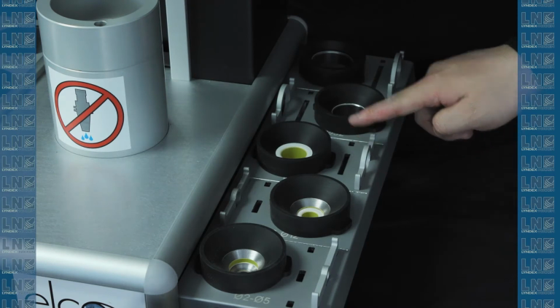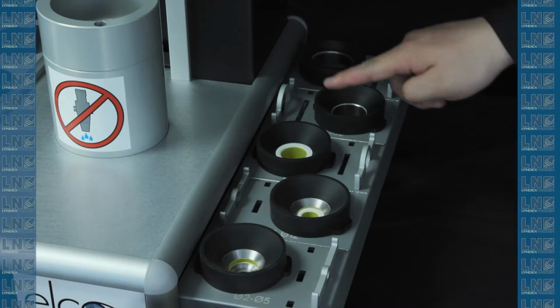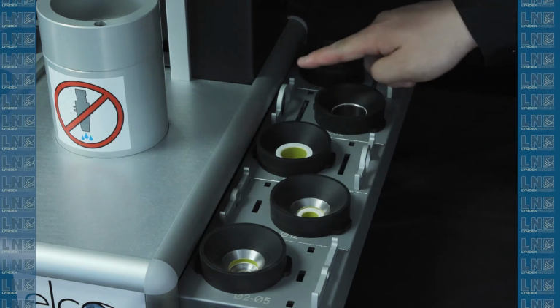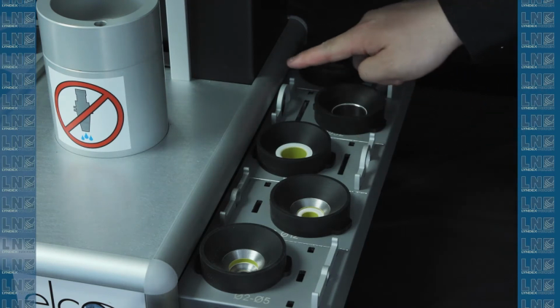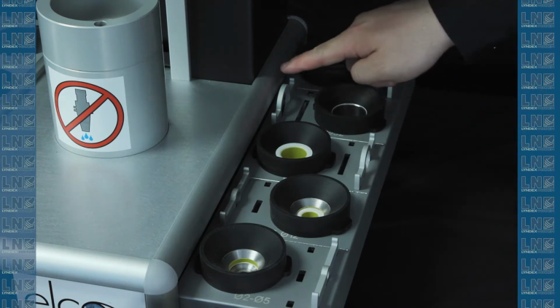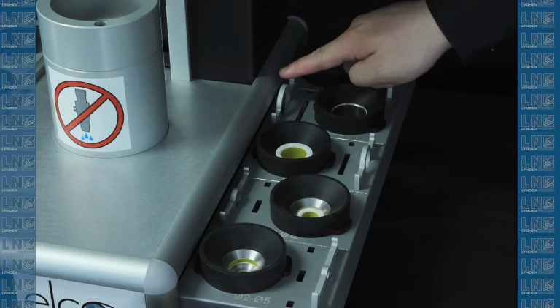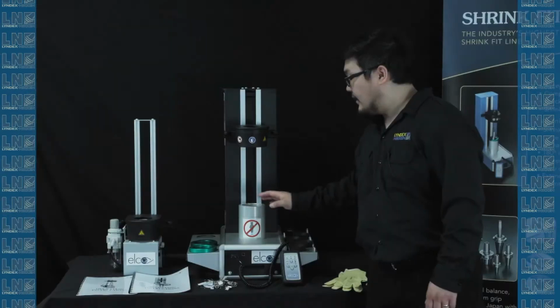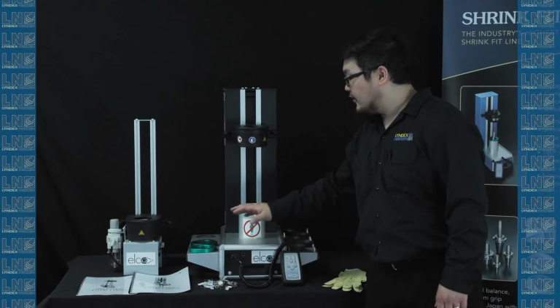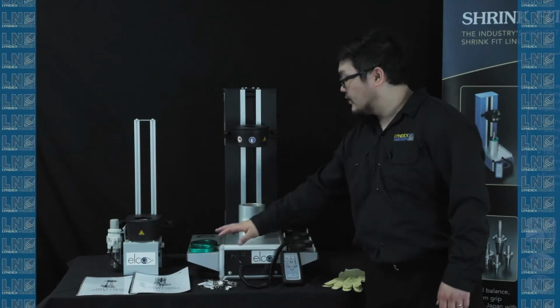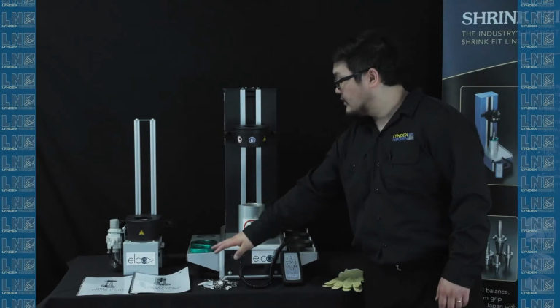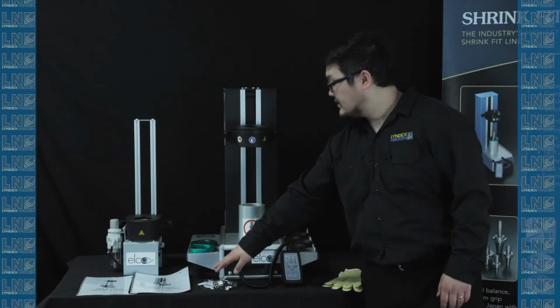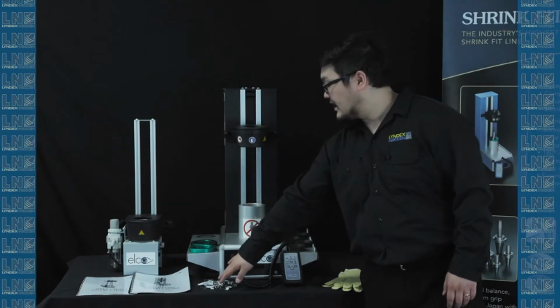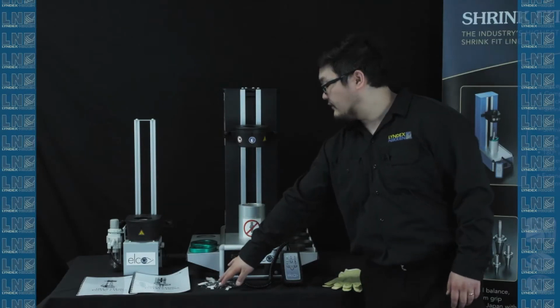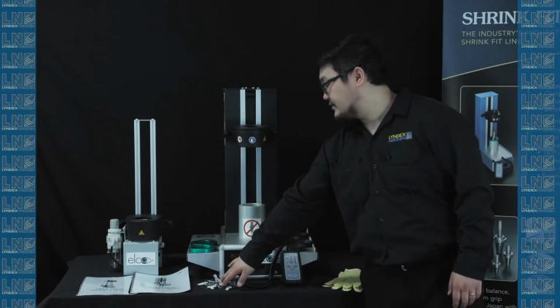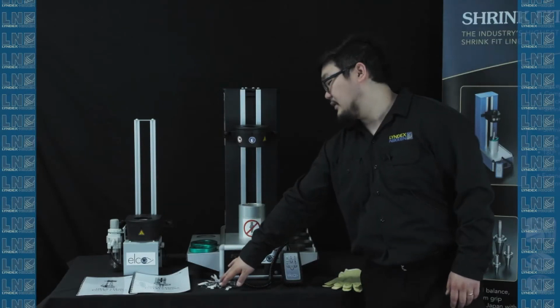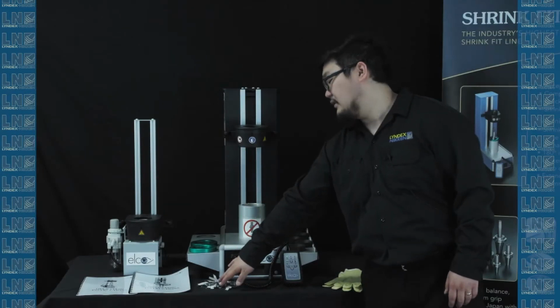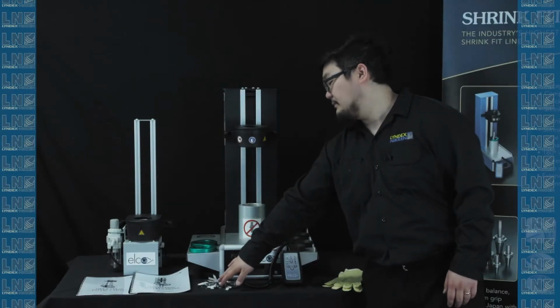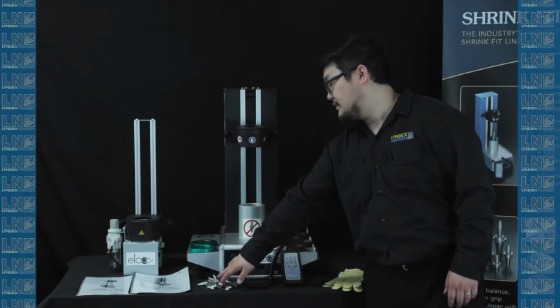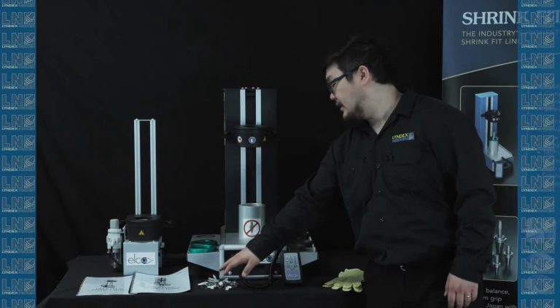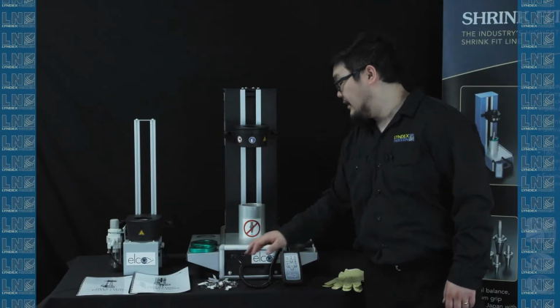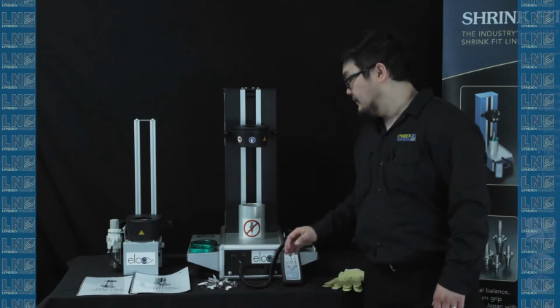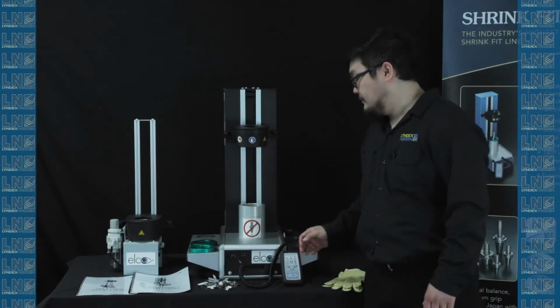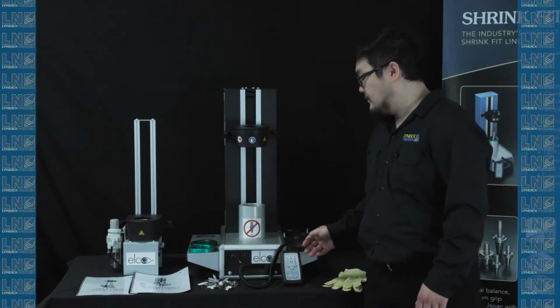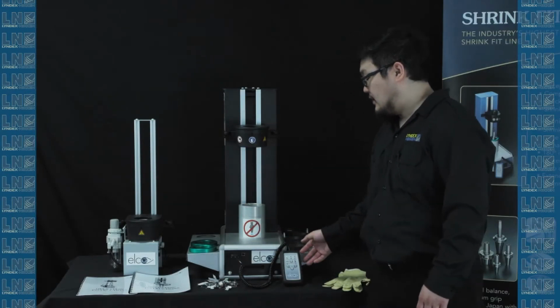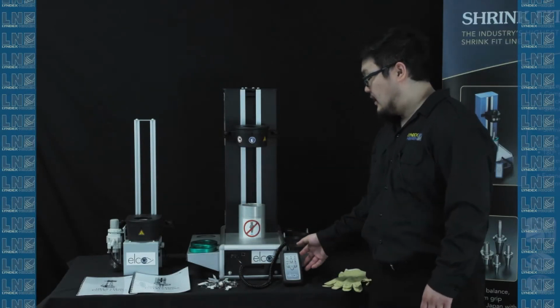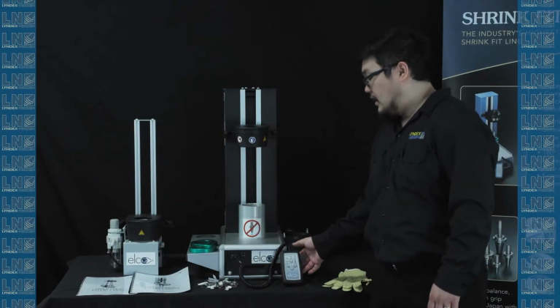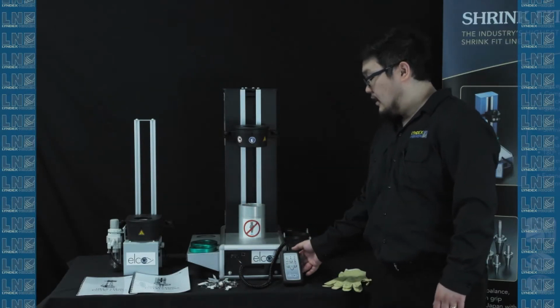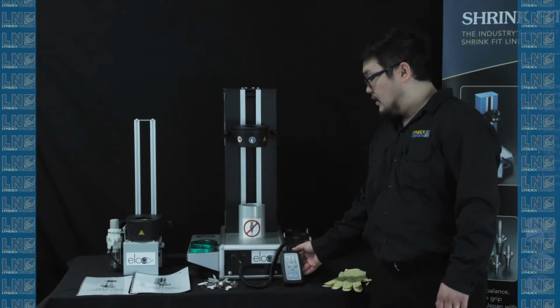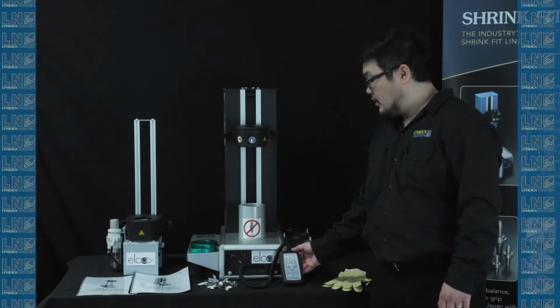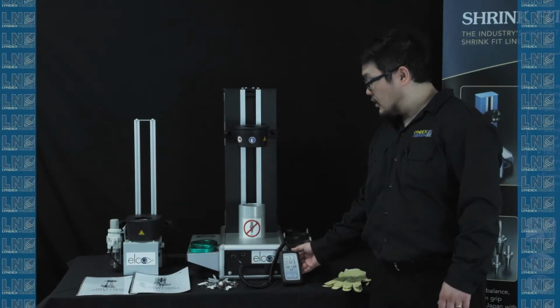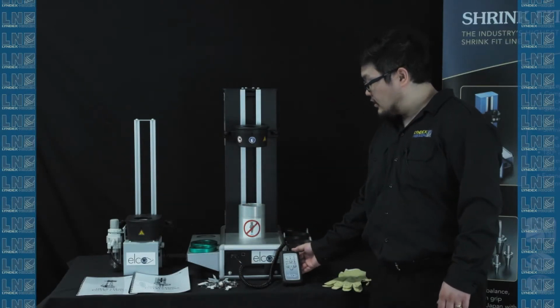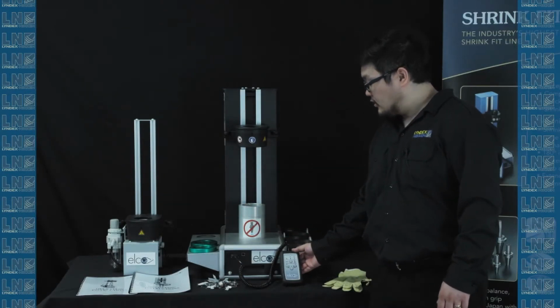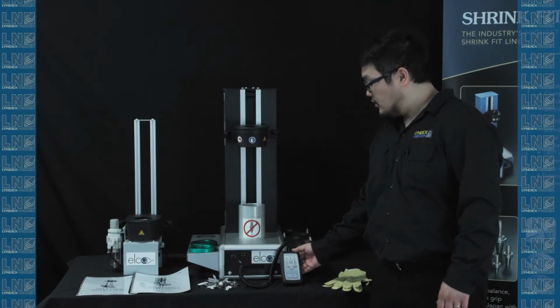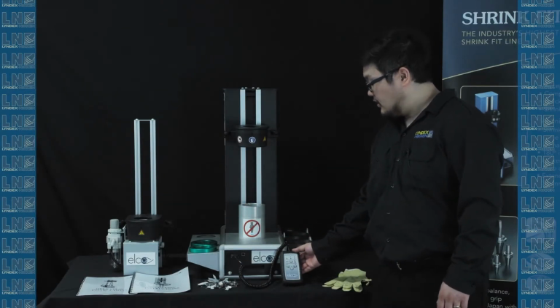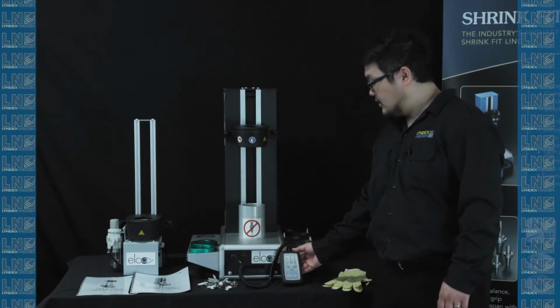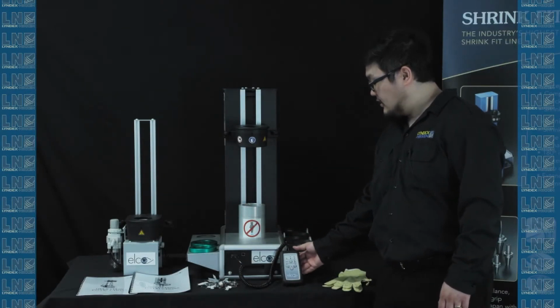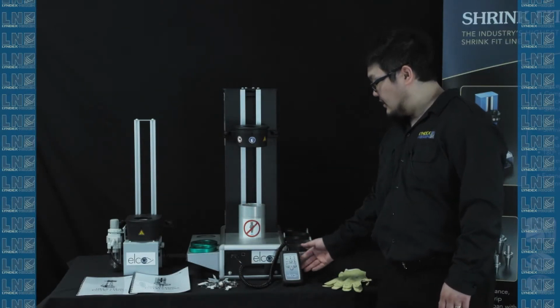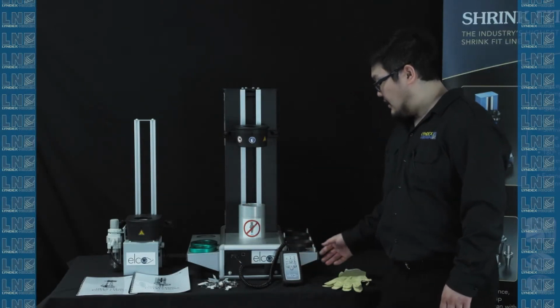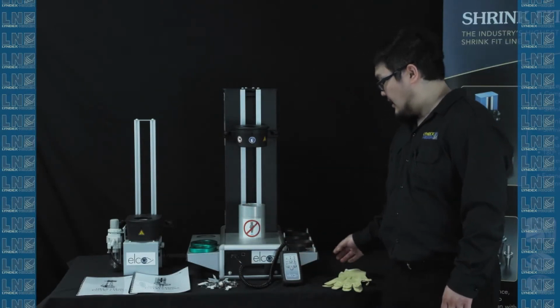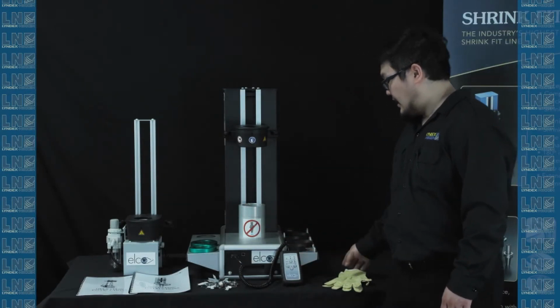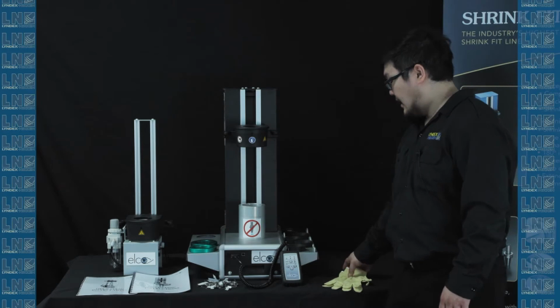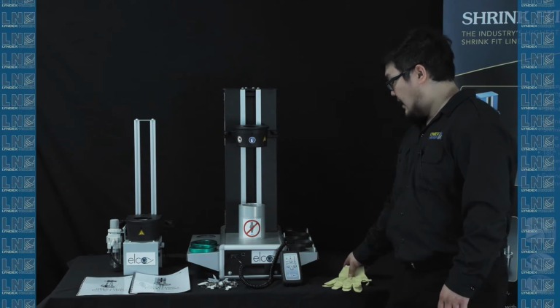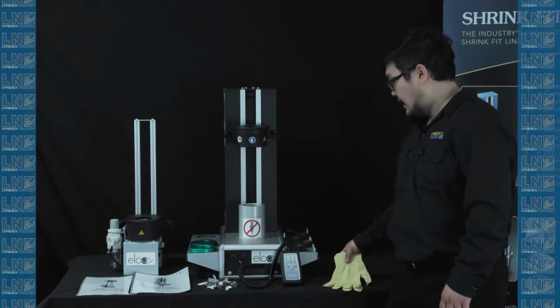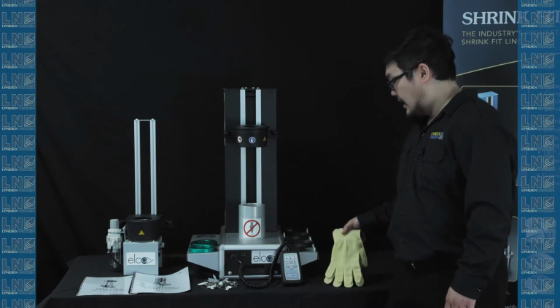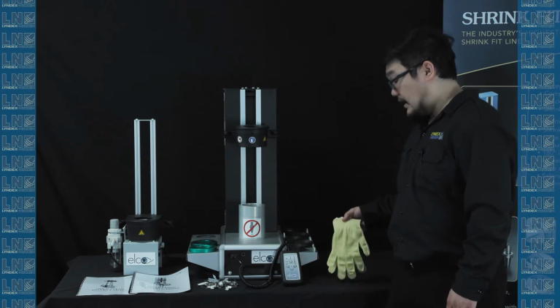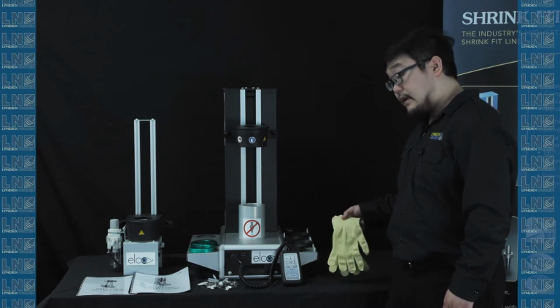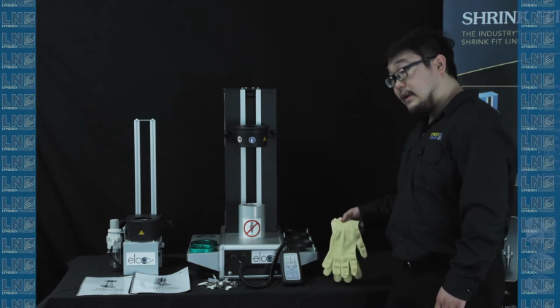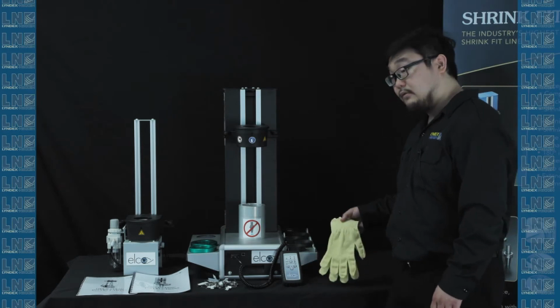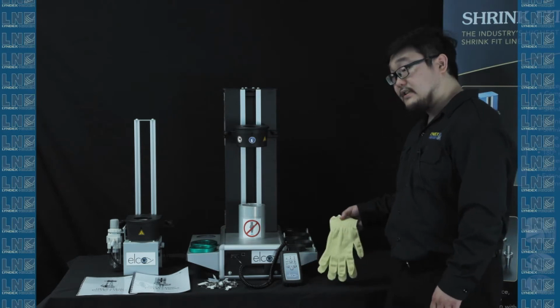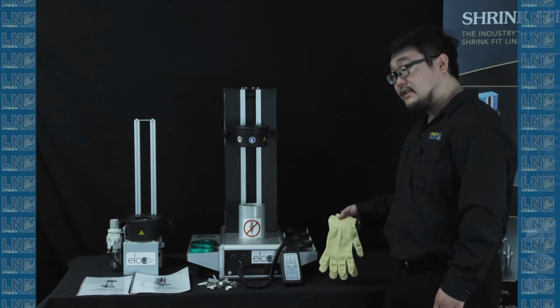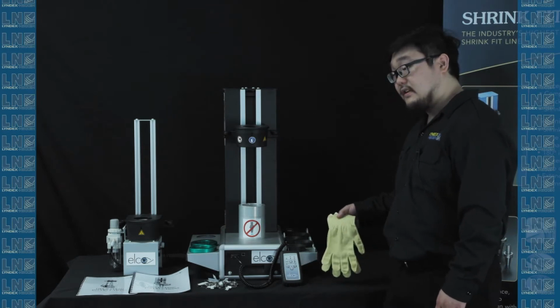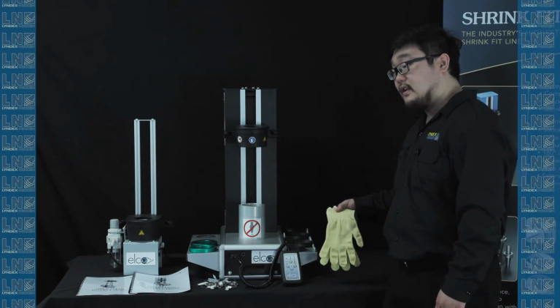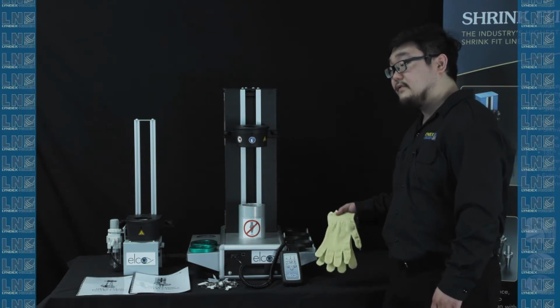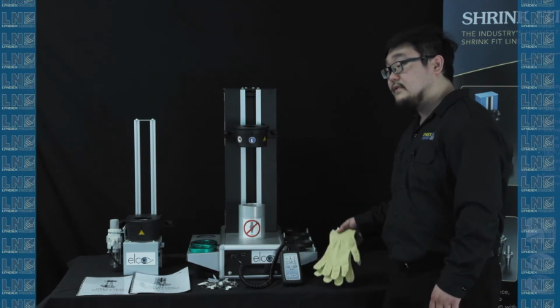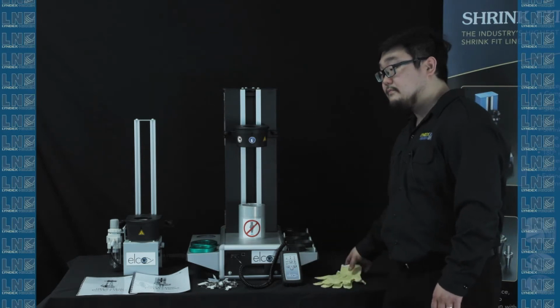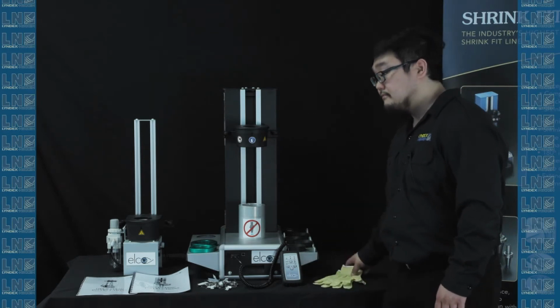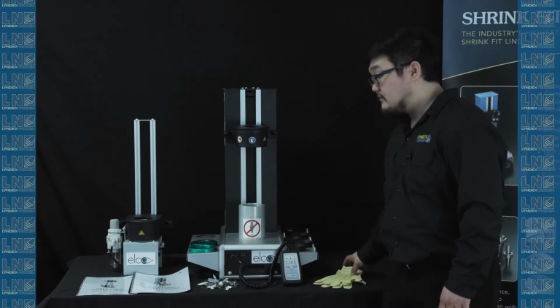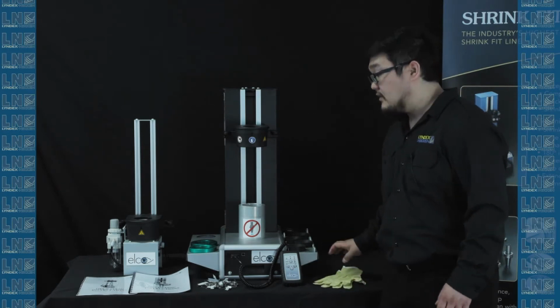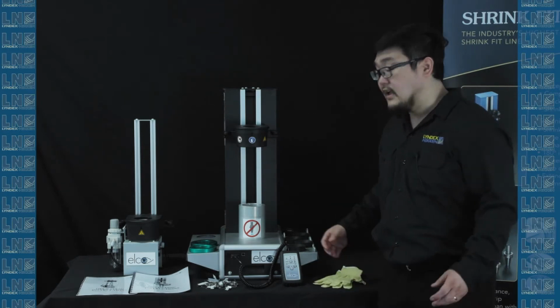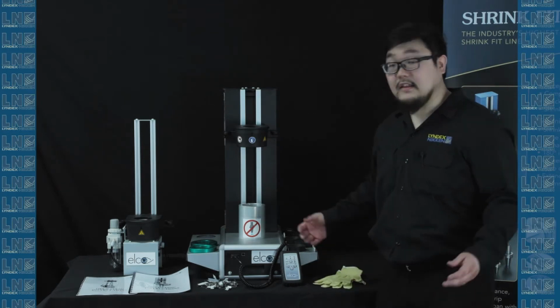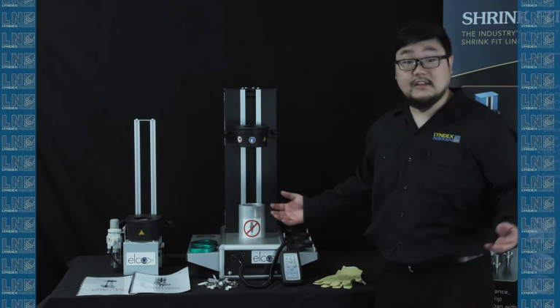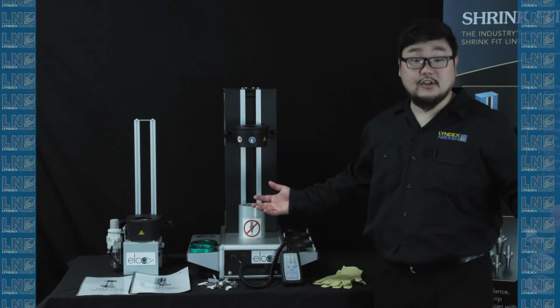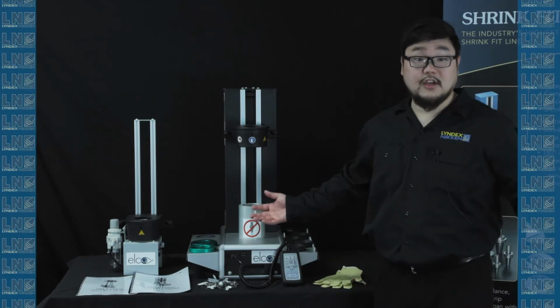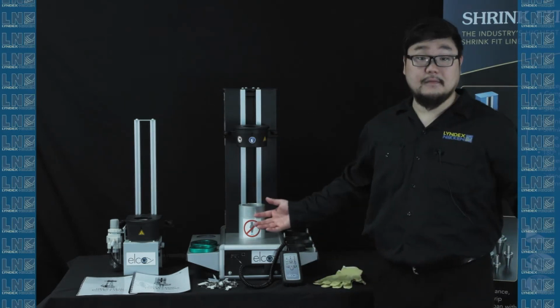You have your set of spring clips right here, your controller, heat-resistant gloves, and that's your kit.